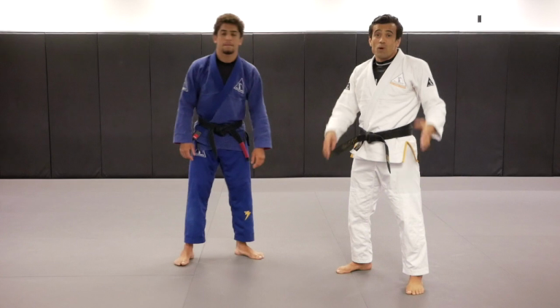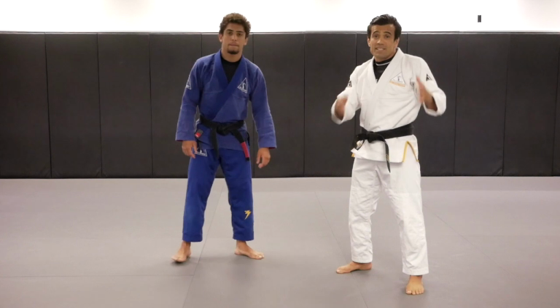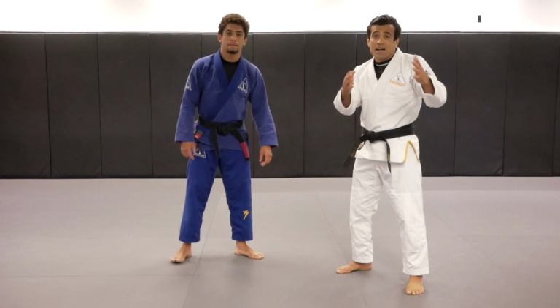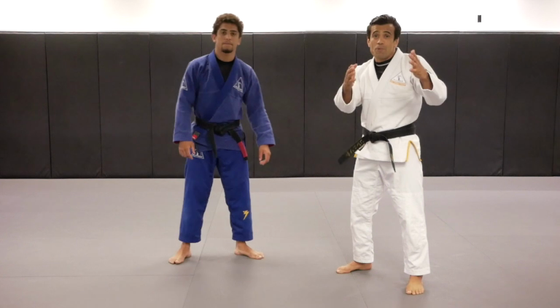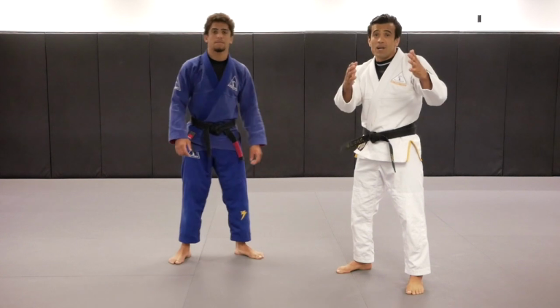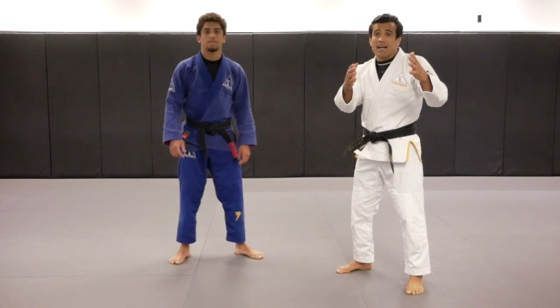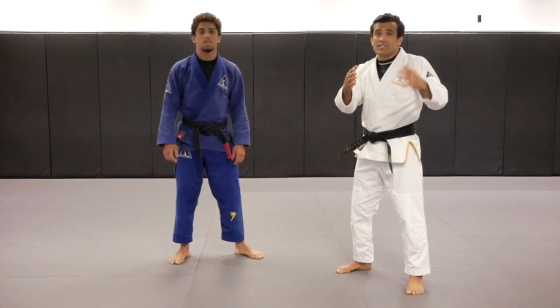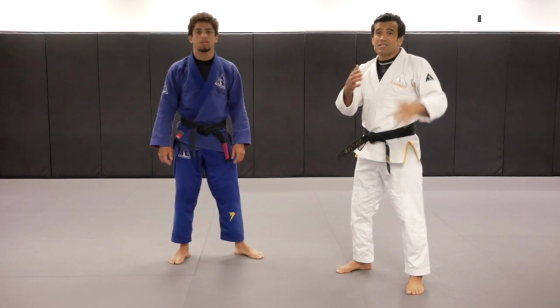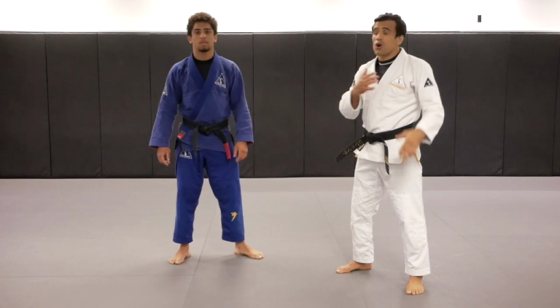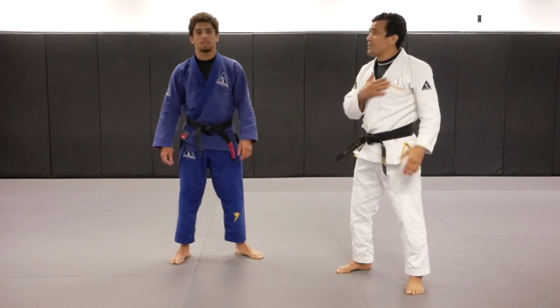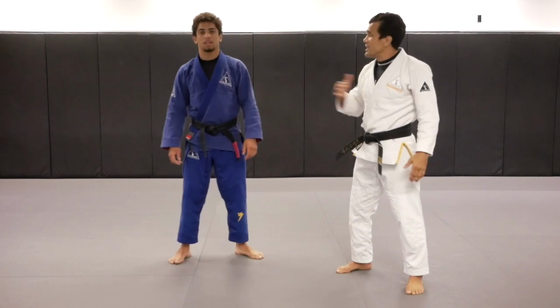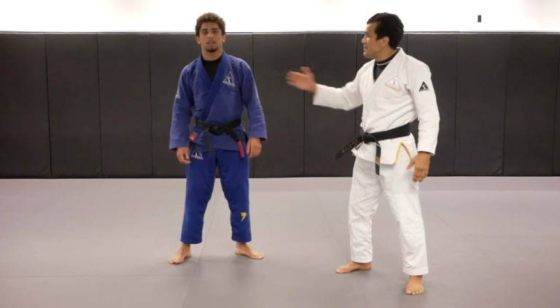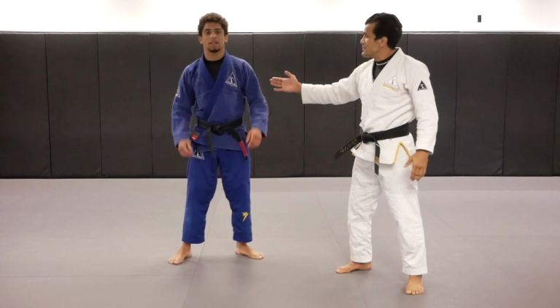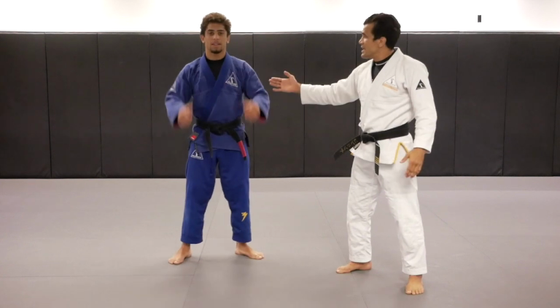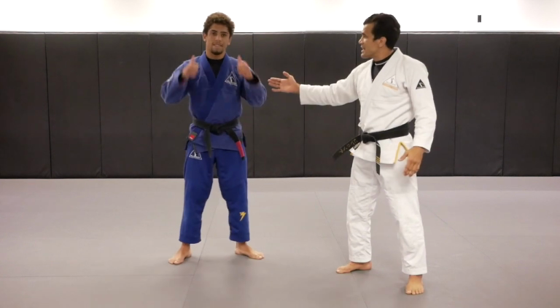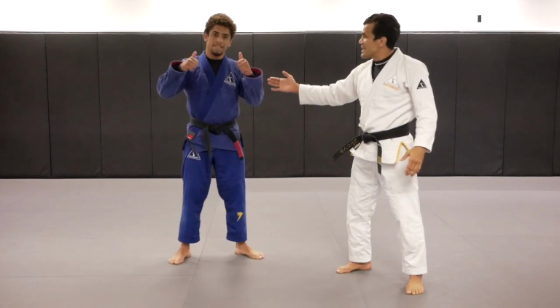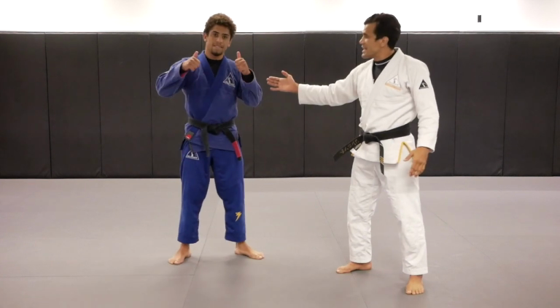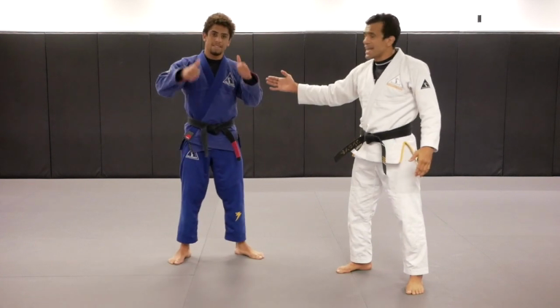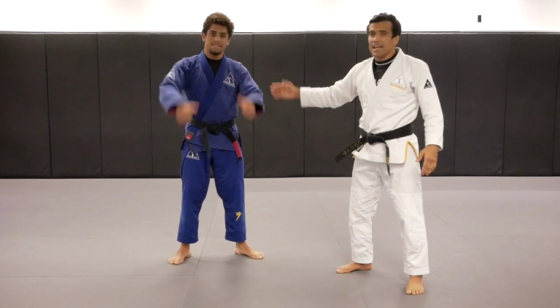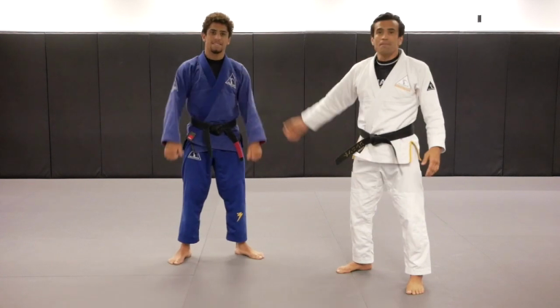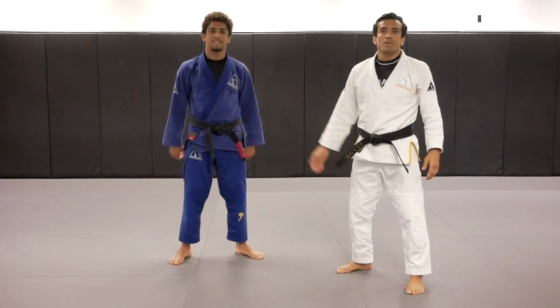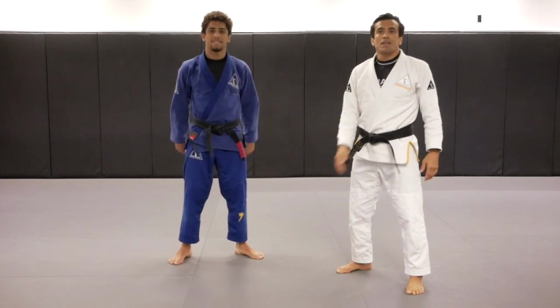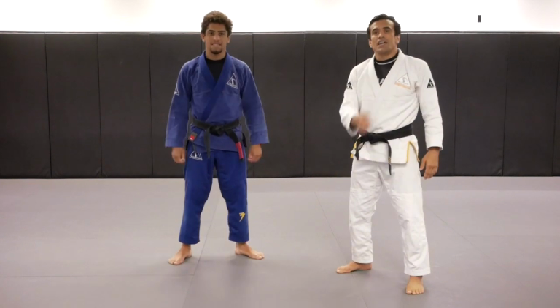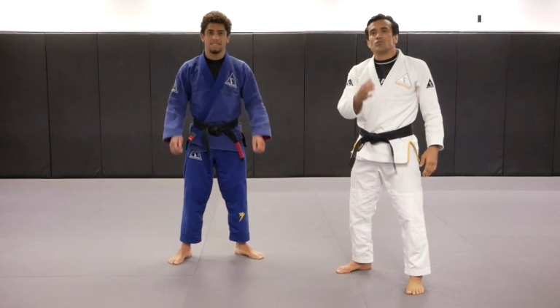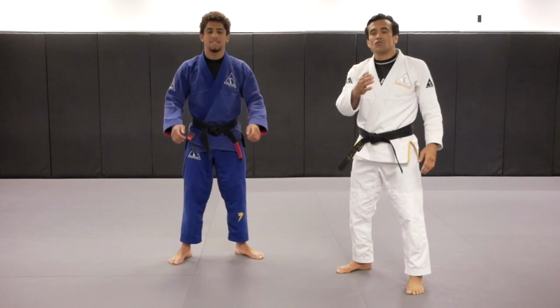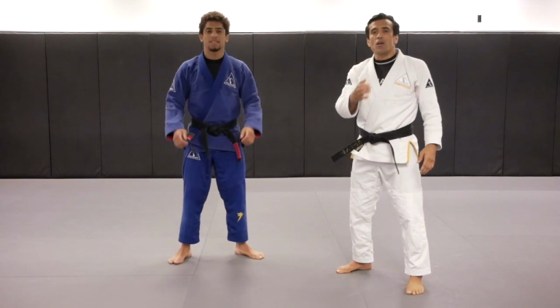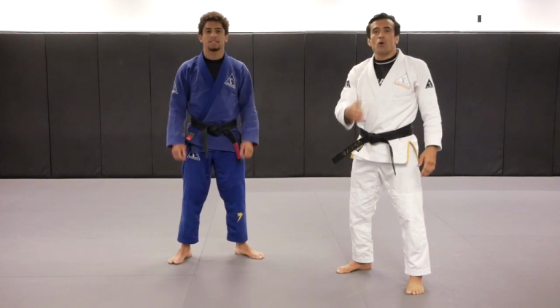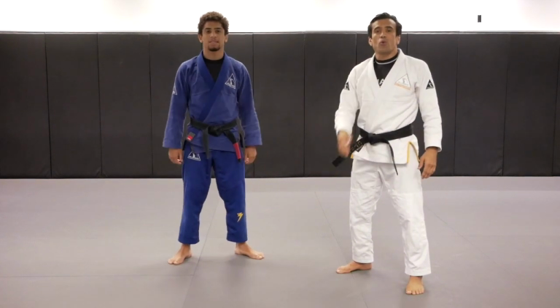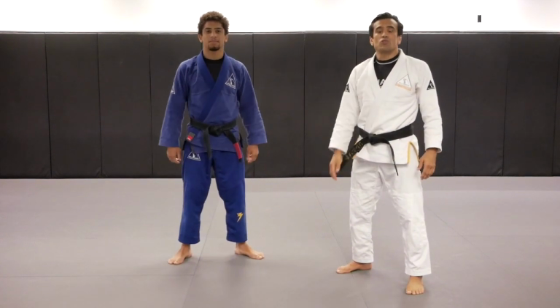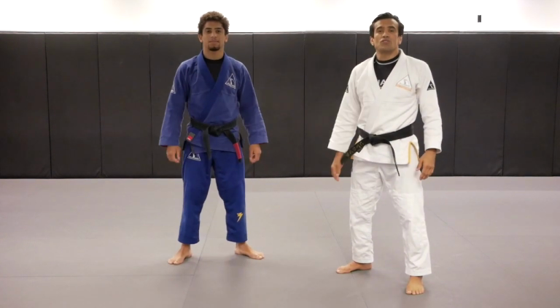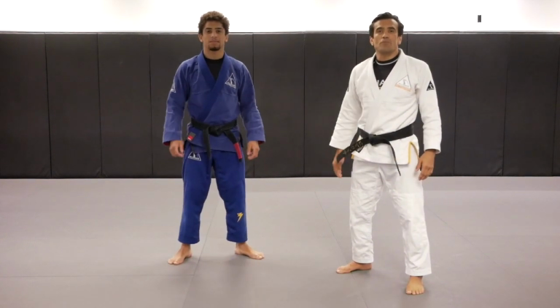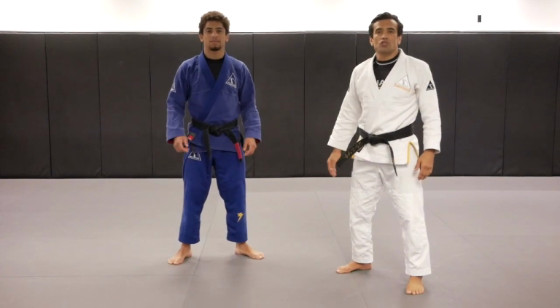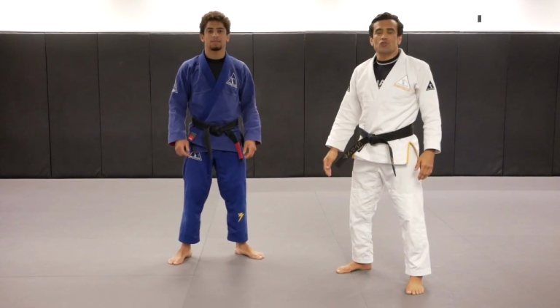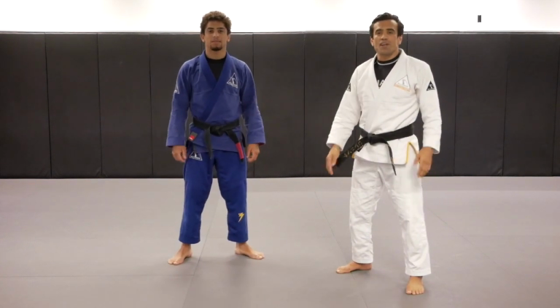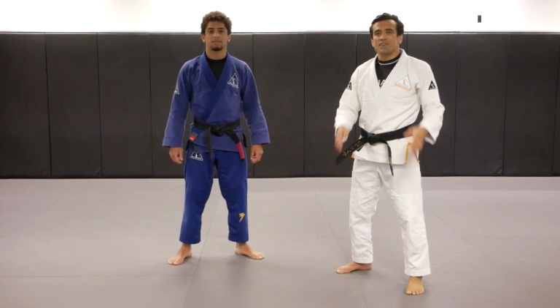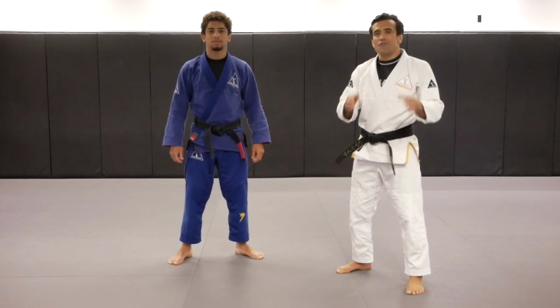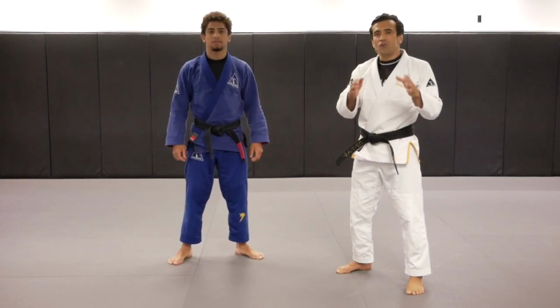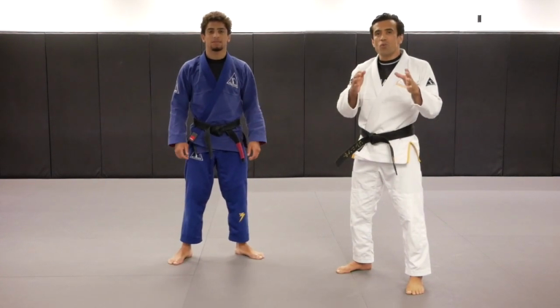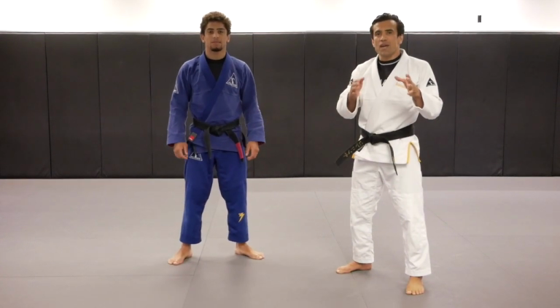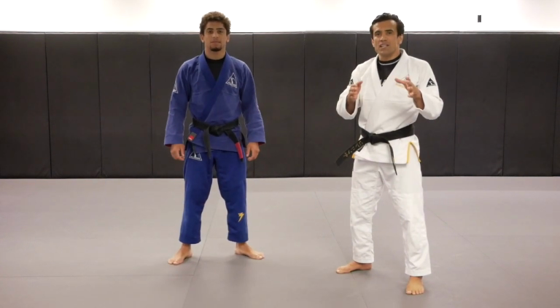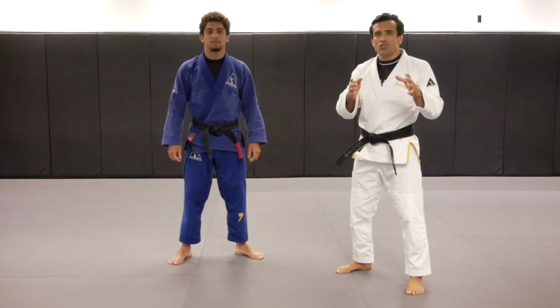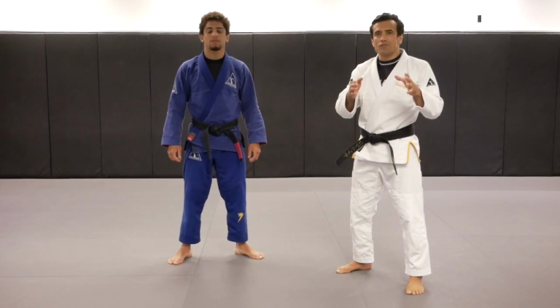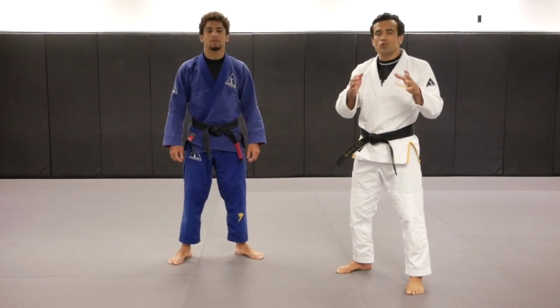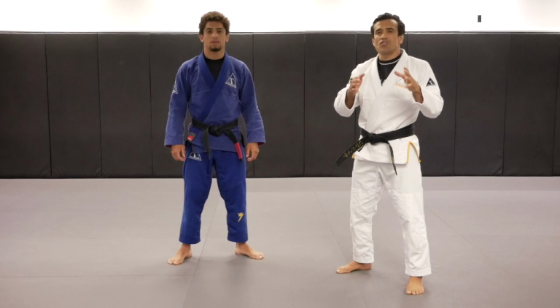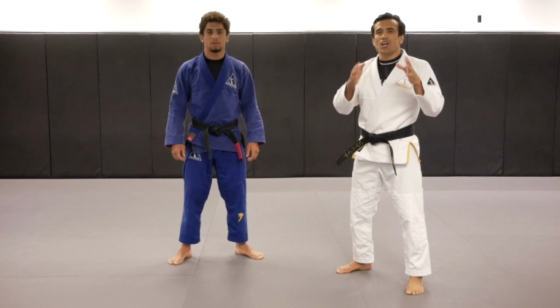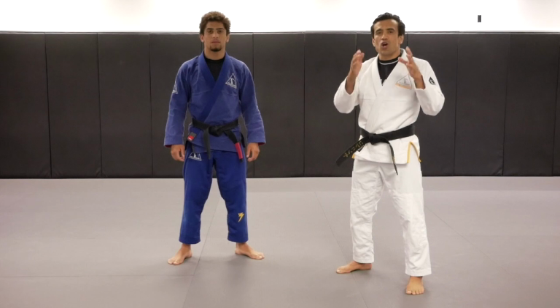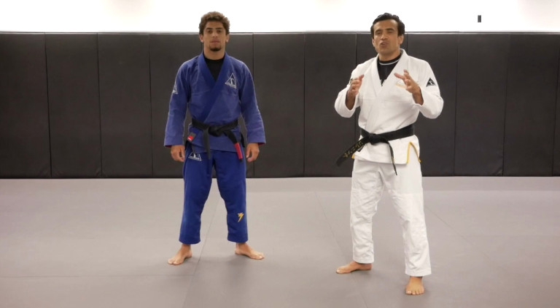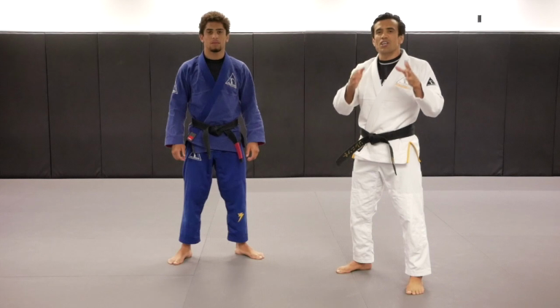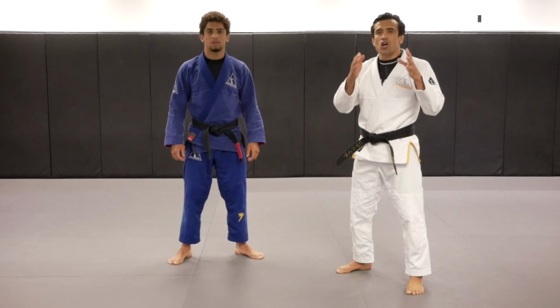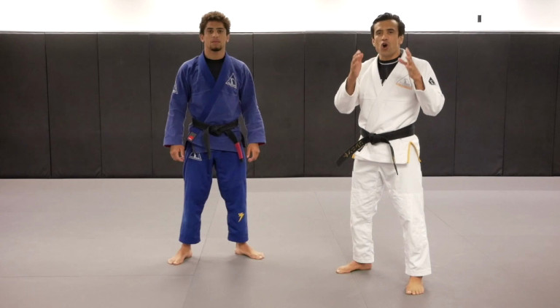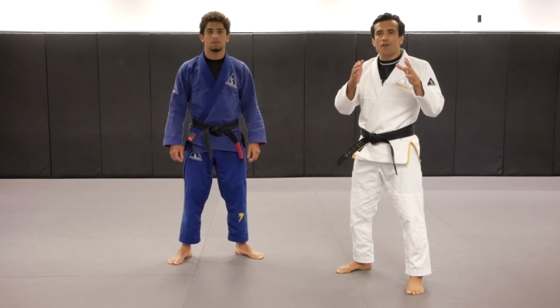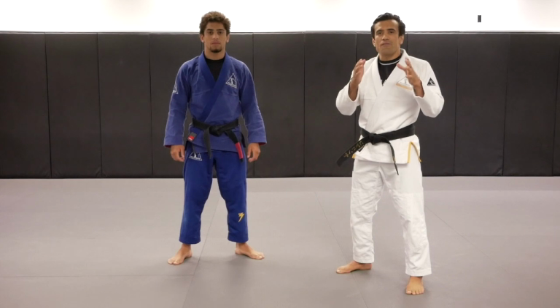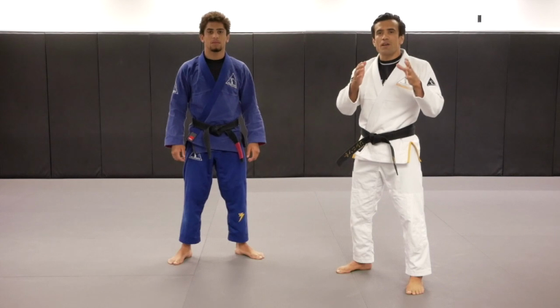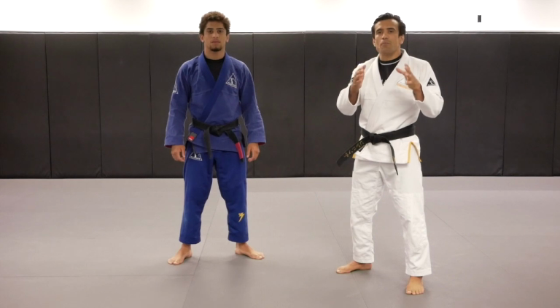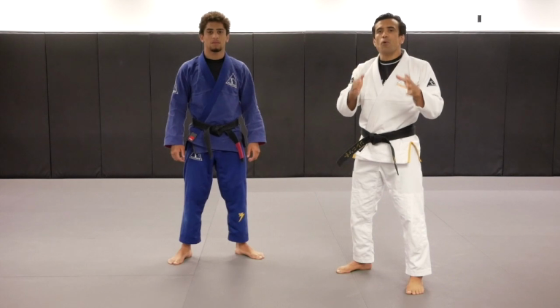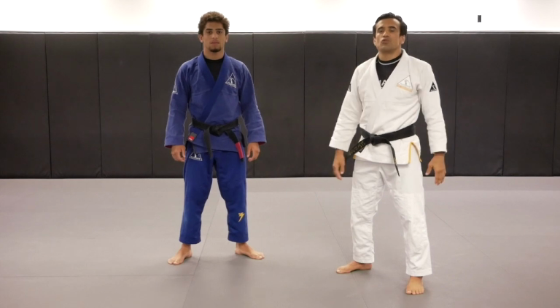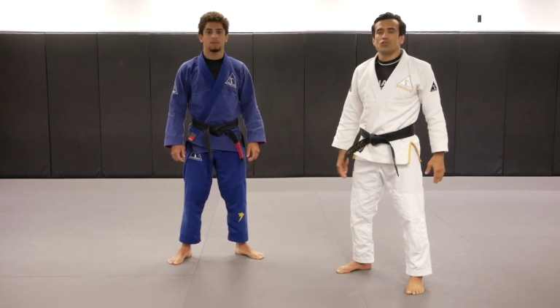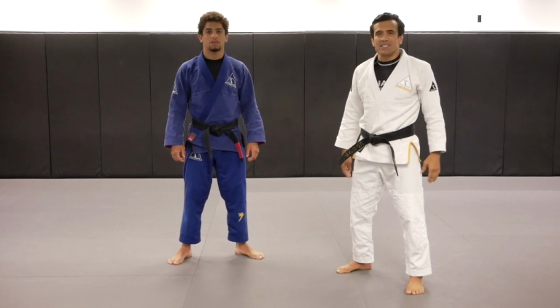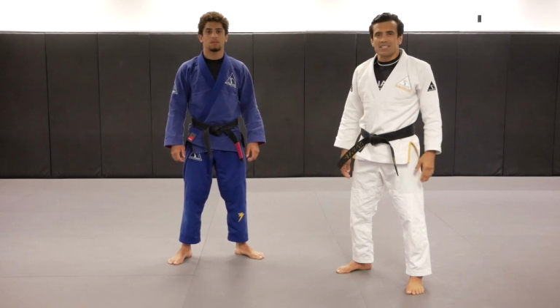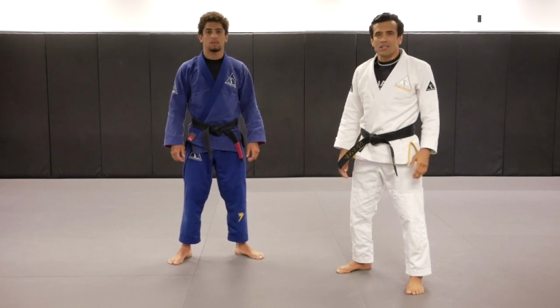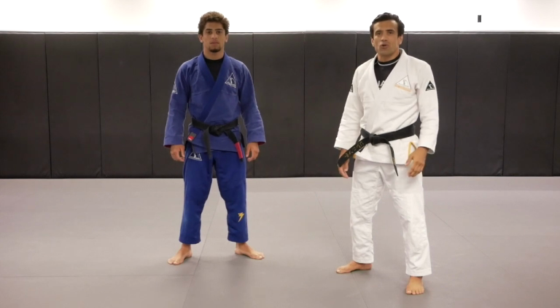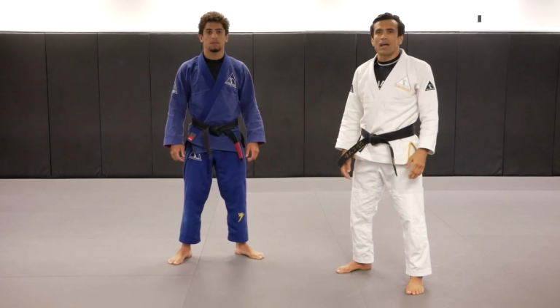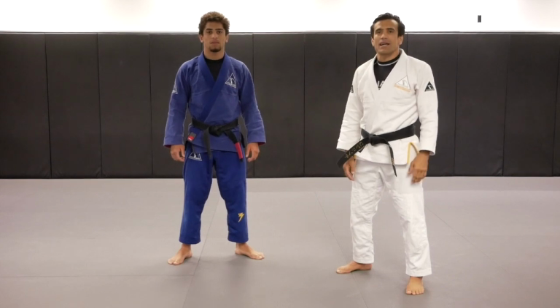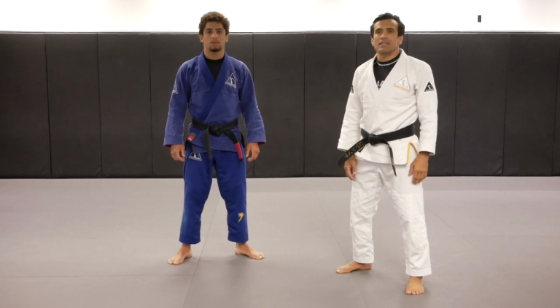What's up, you guys? Cobrinha, Kennedy, and today we're going to demonstrate a few ways of doing the big car pull to the single leg.